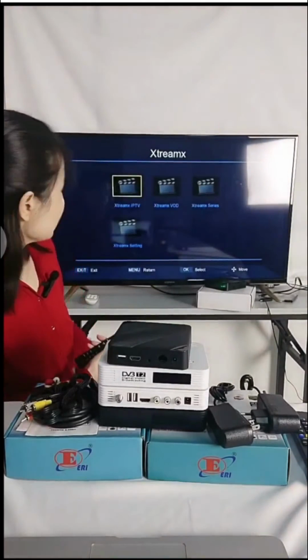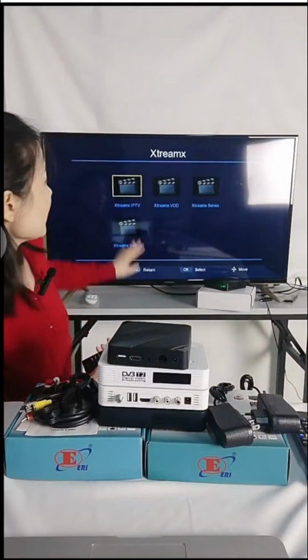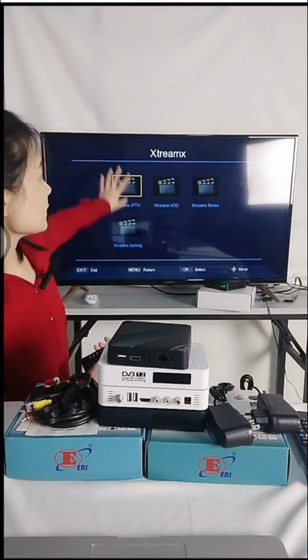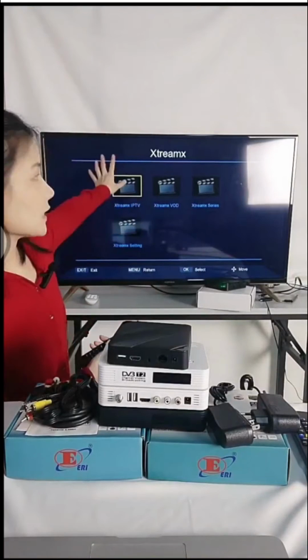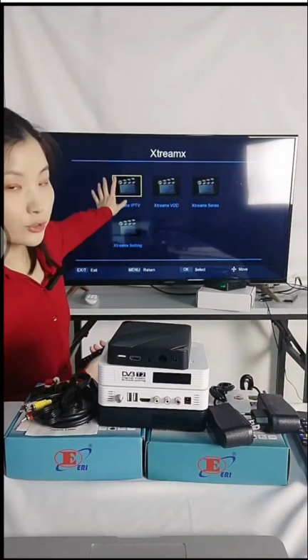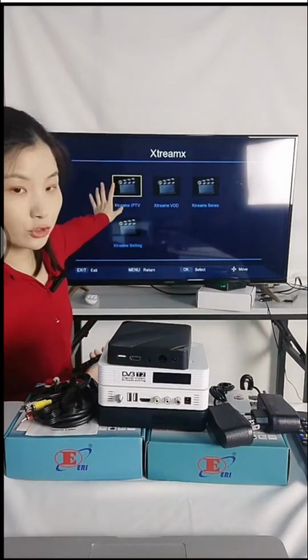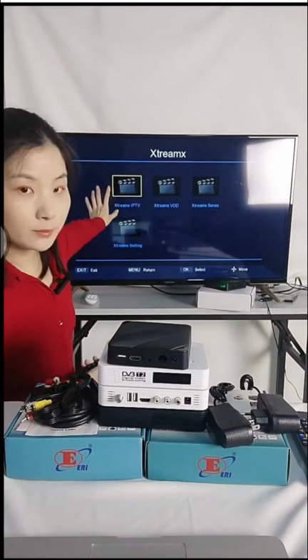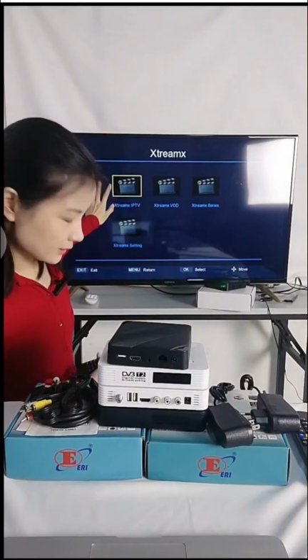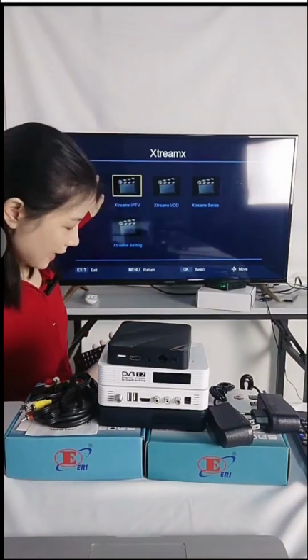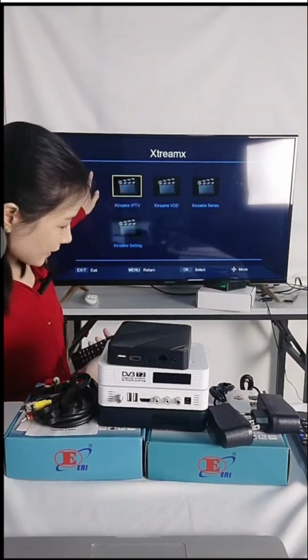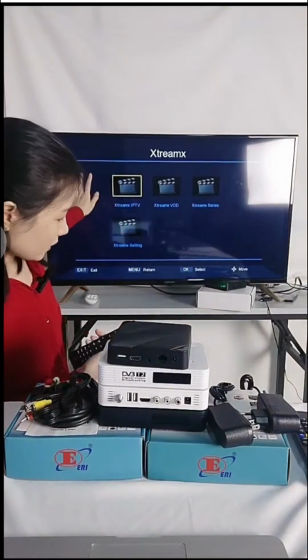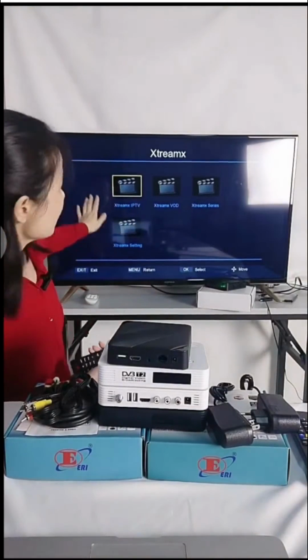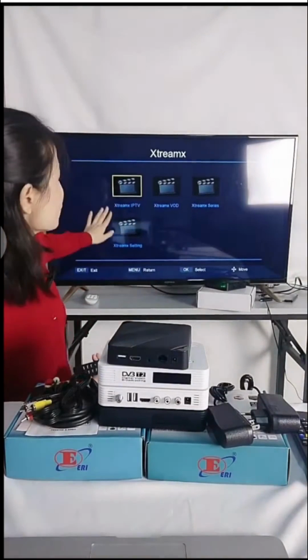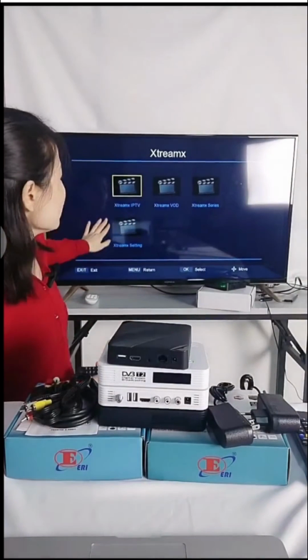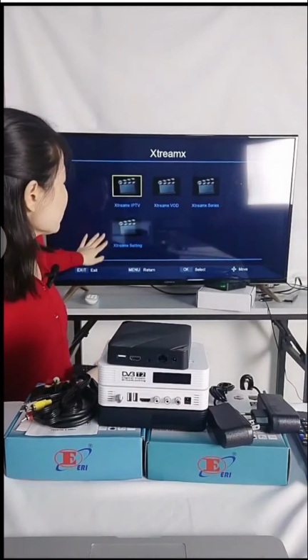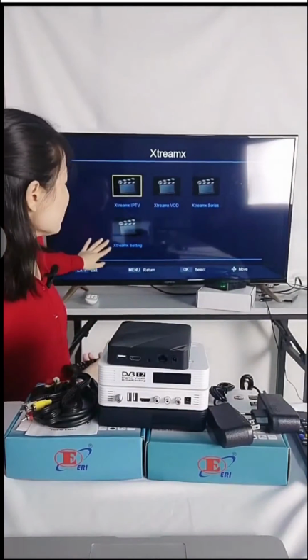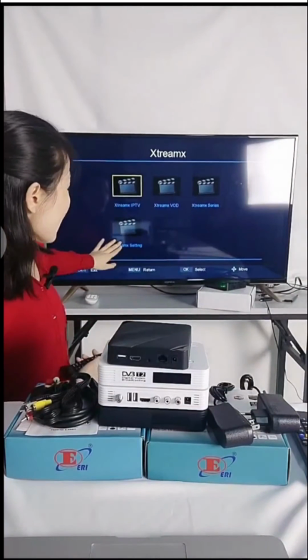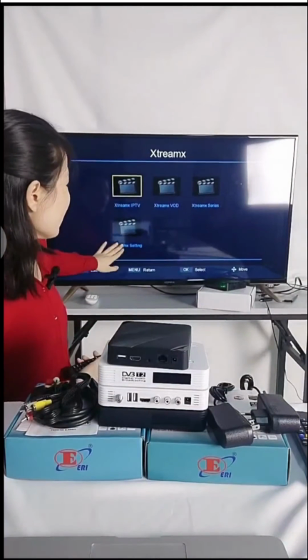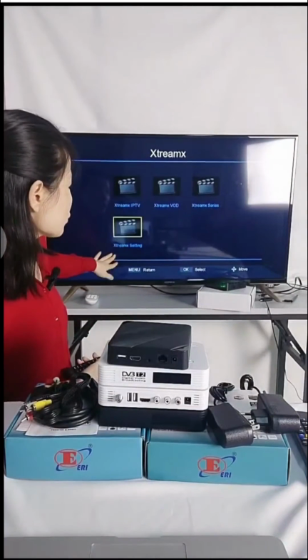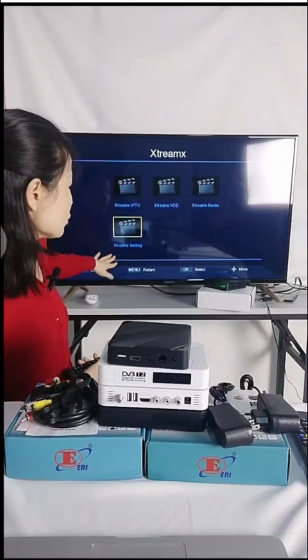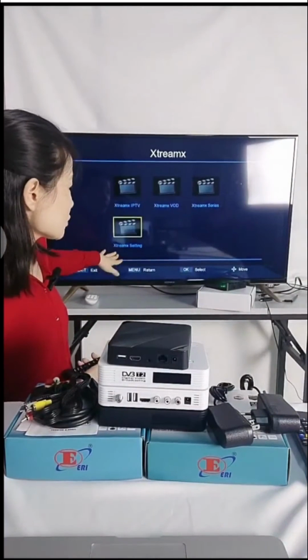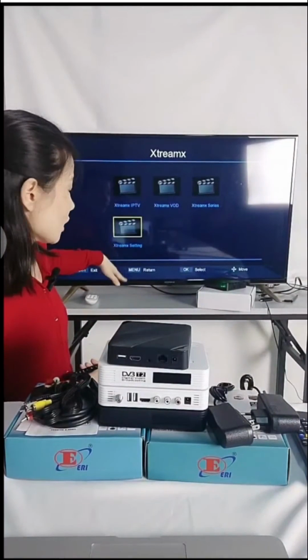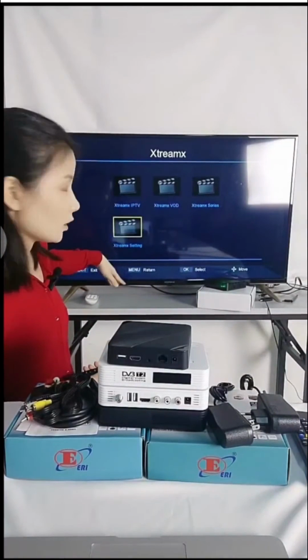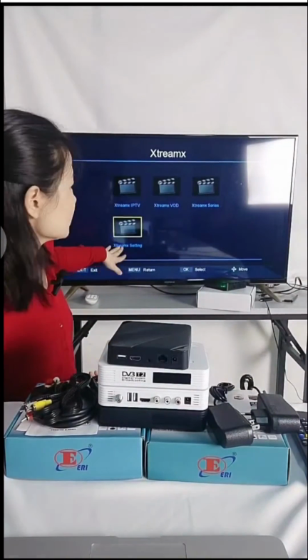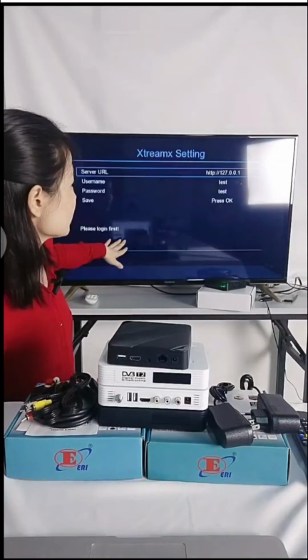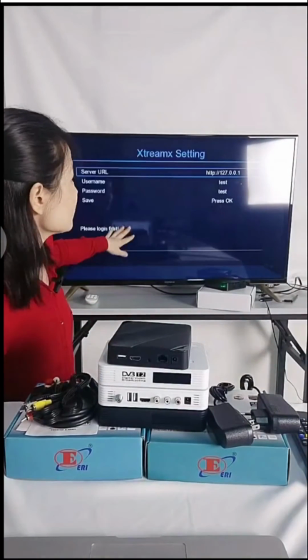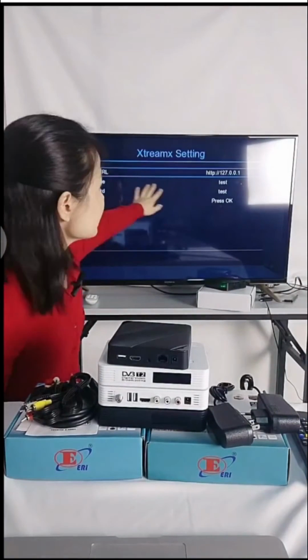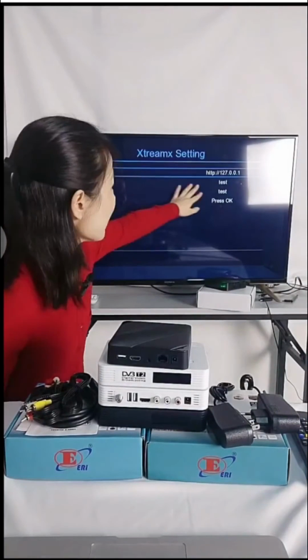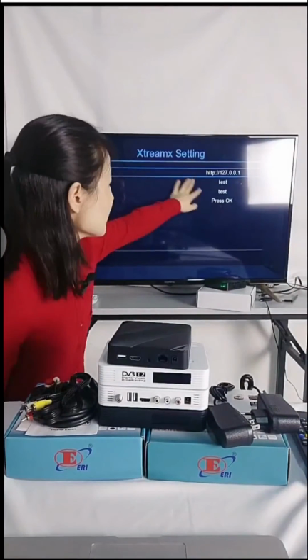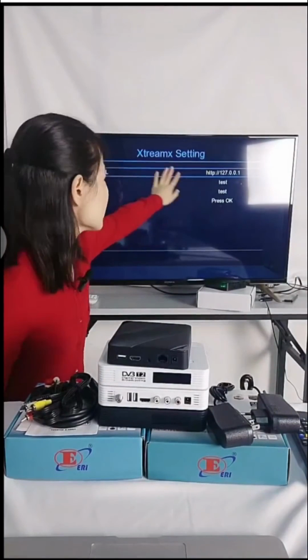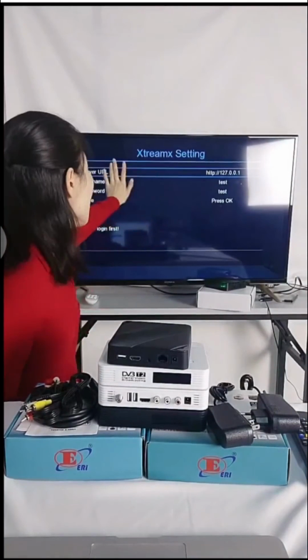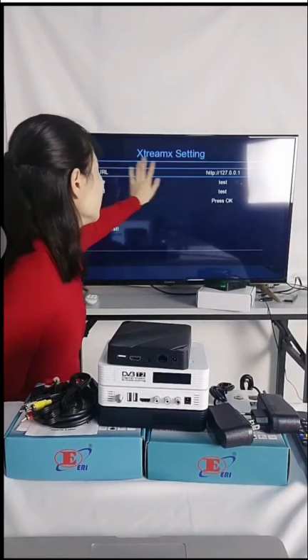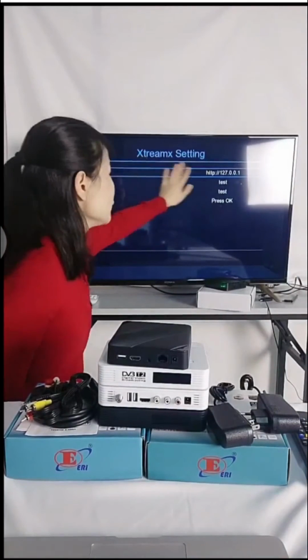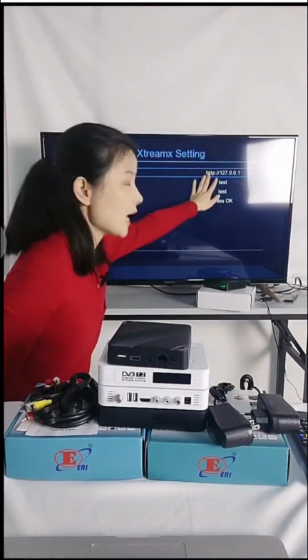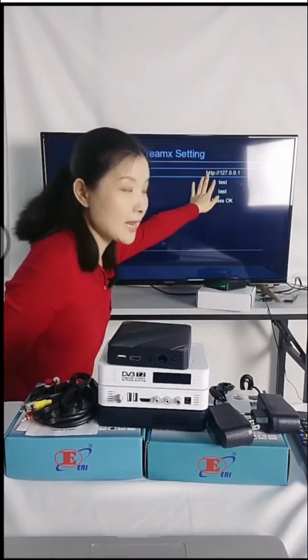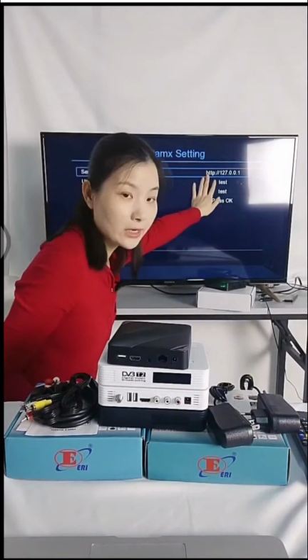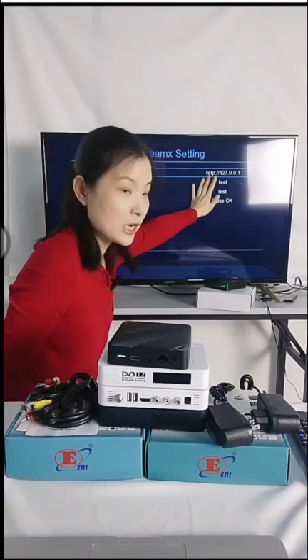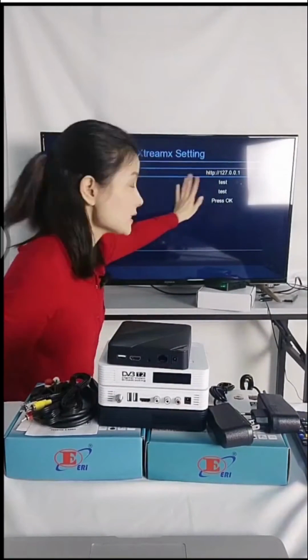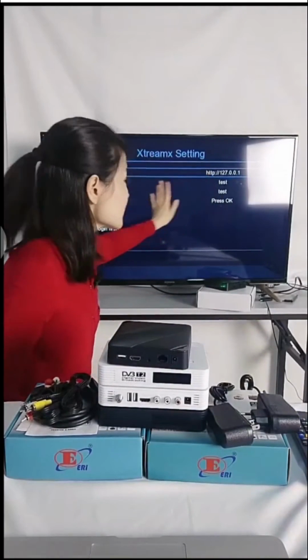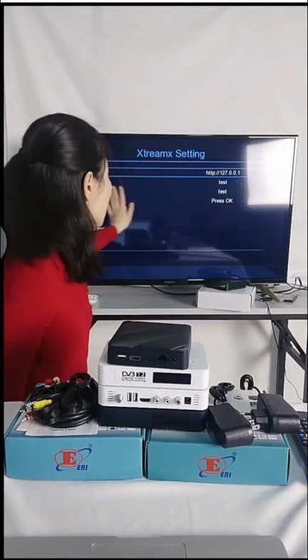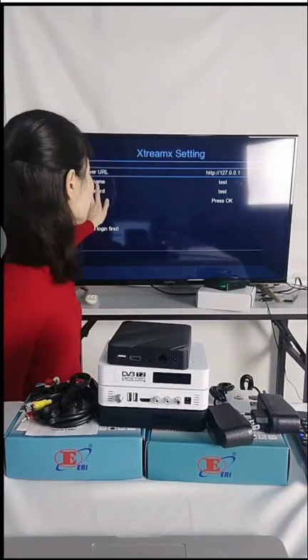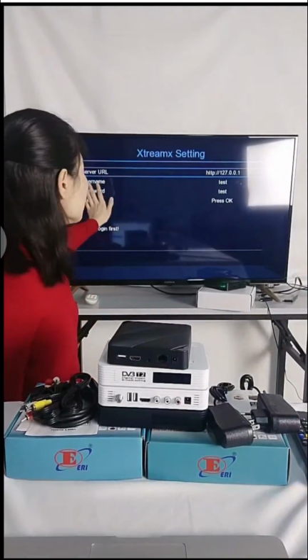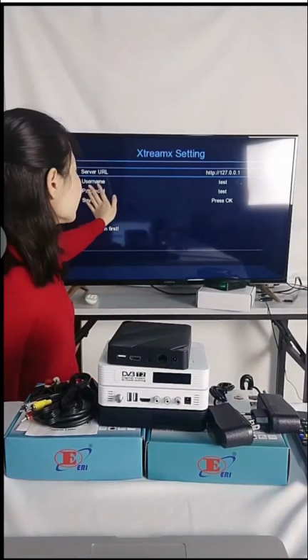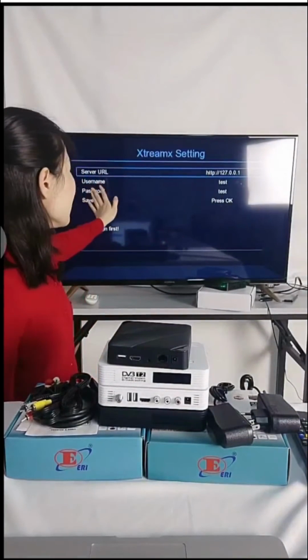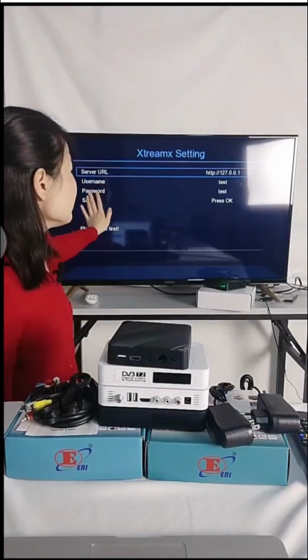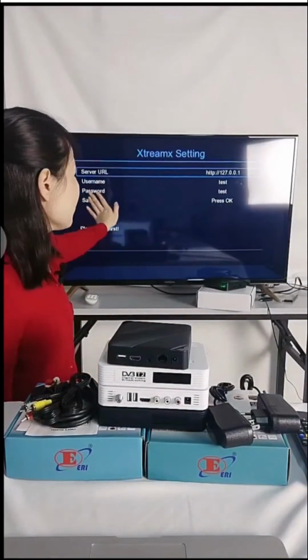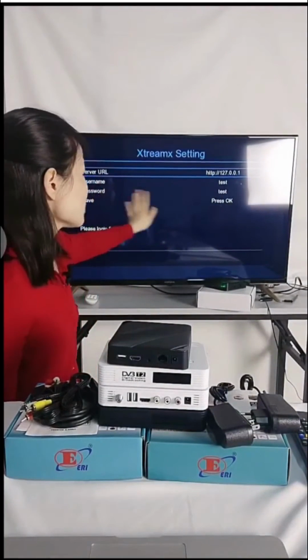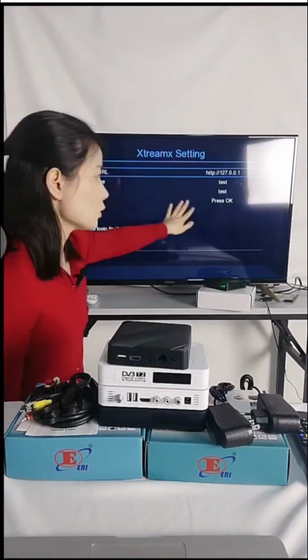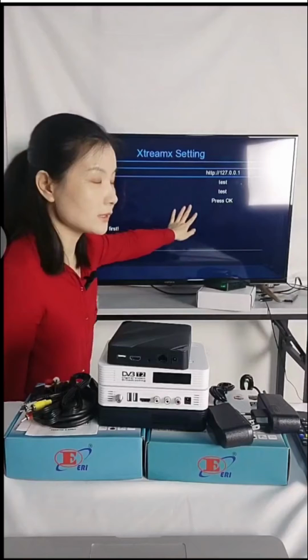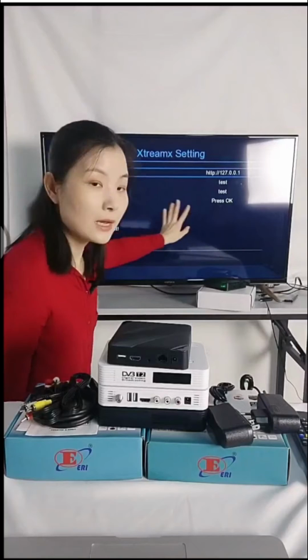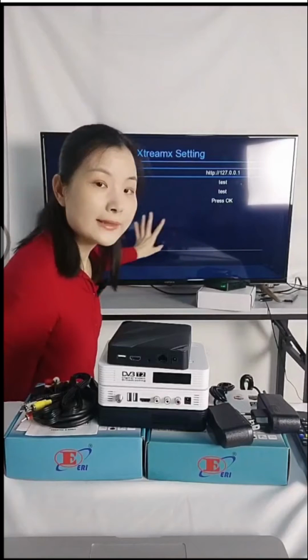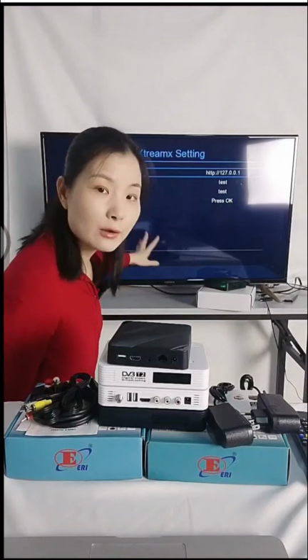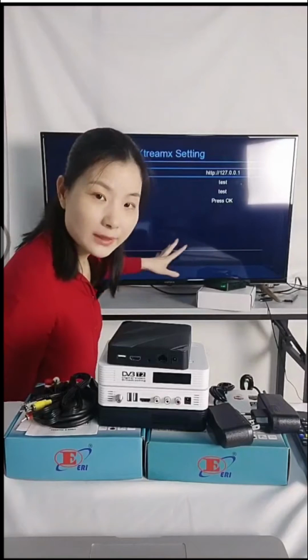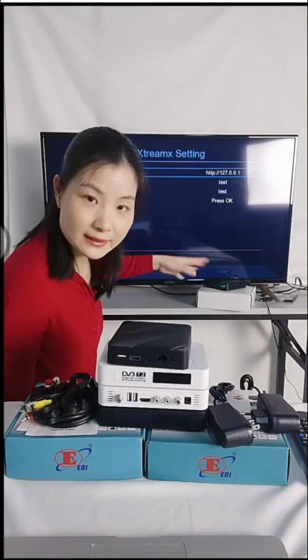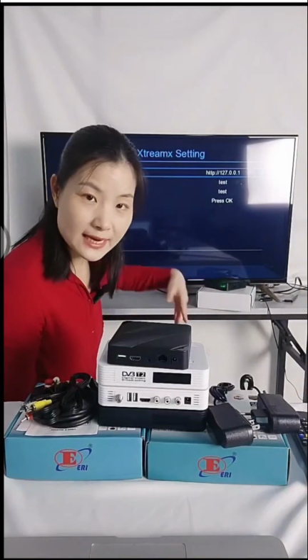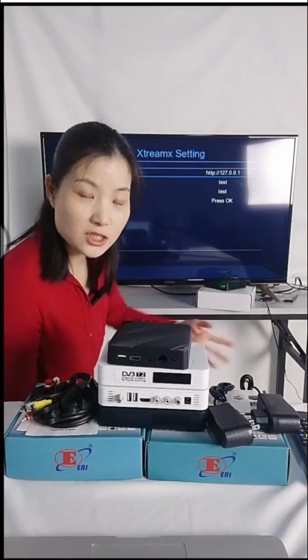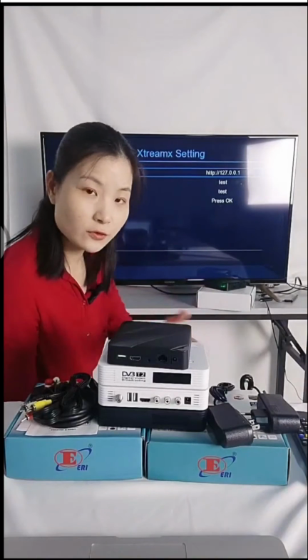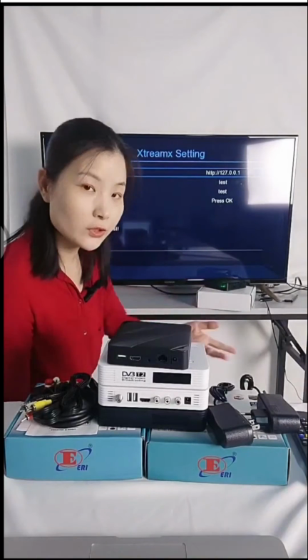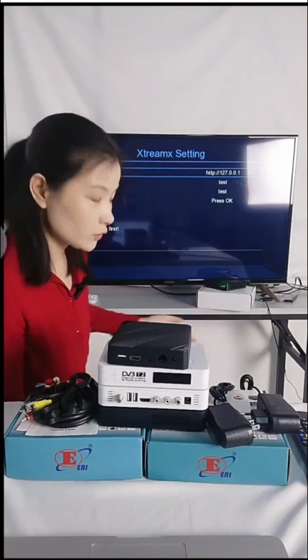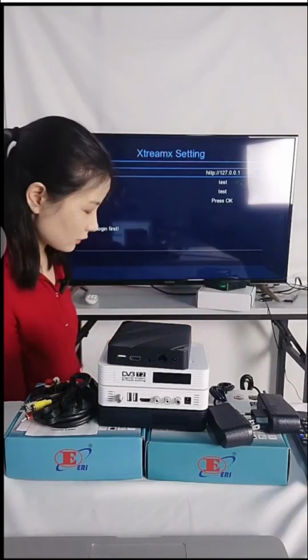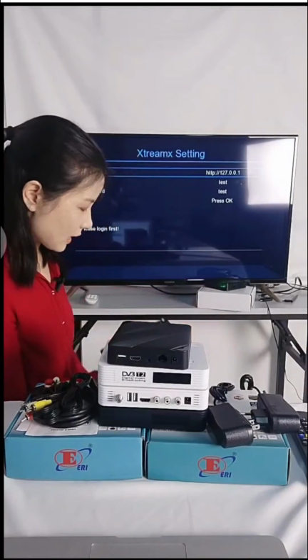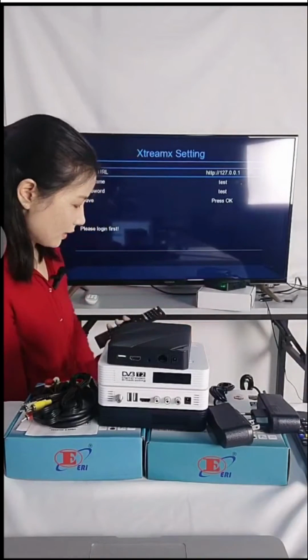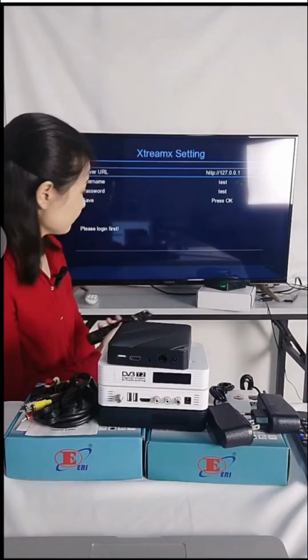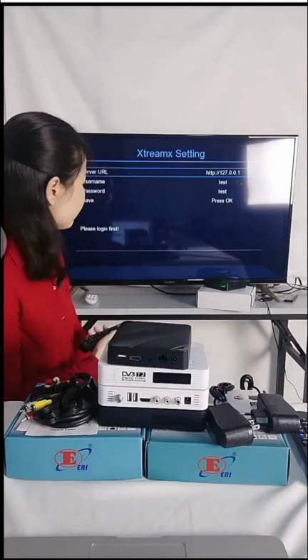Here is what the Xtreme protocol interface looks like. If you have an Xtreme account, you can send us the URL address, username, and password, and we can test it for you online.